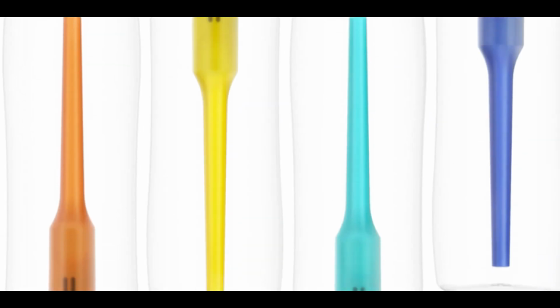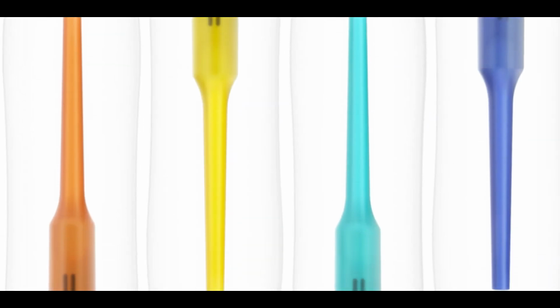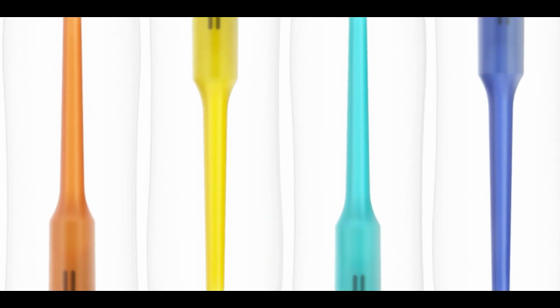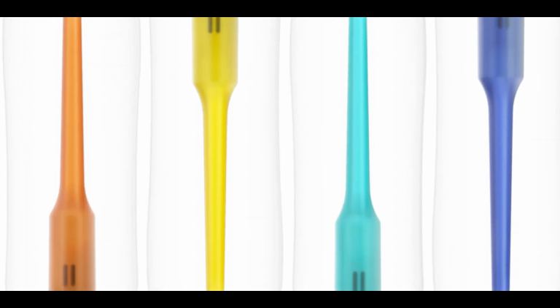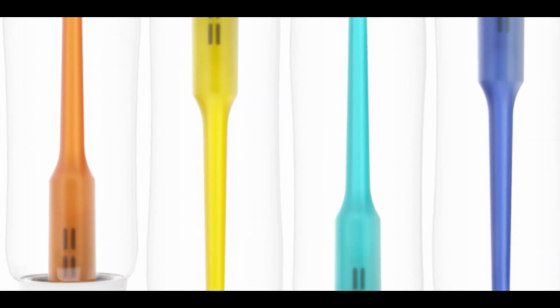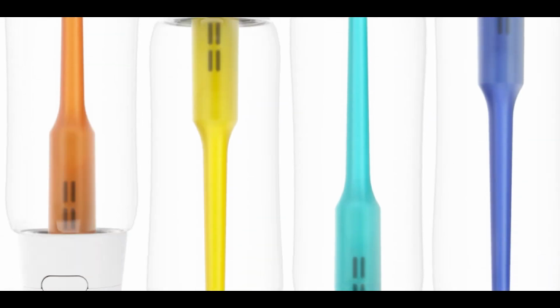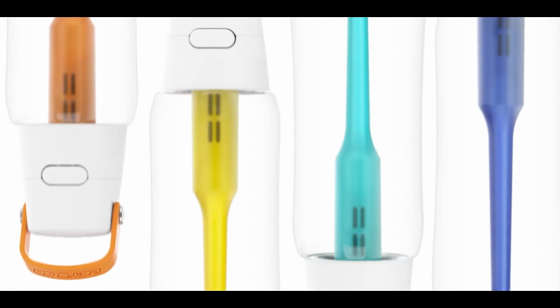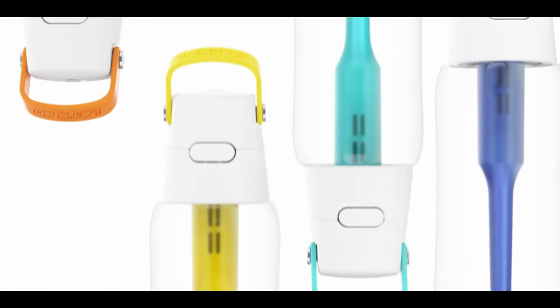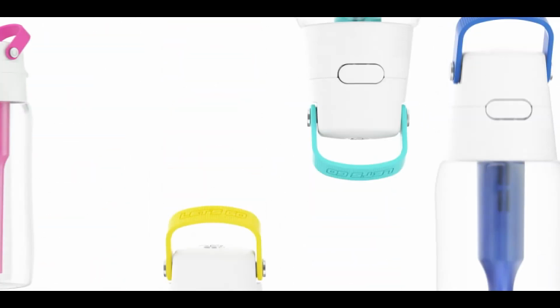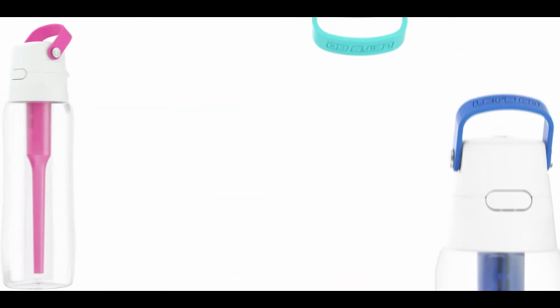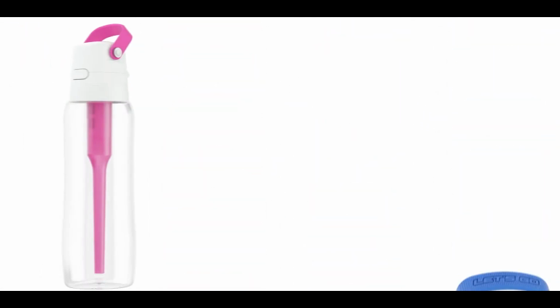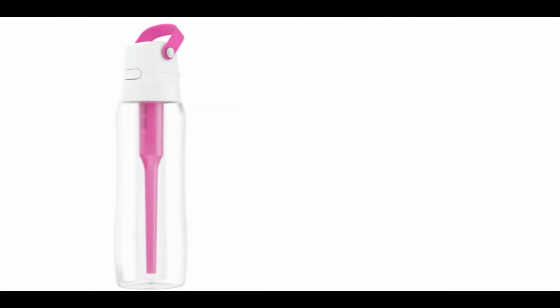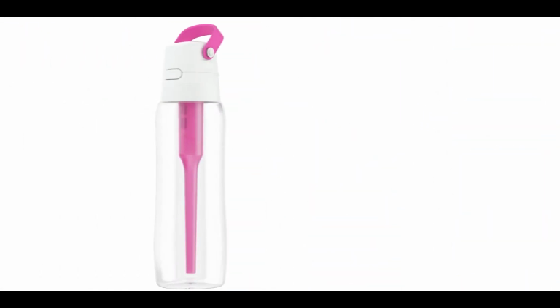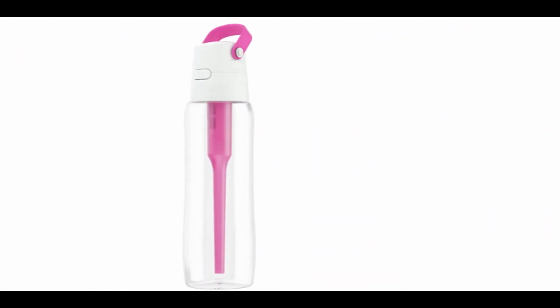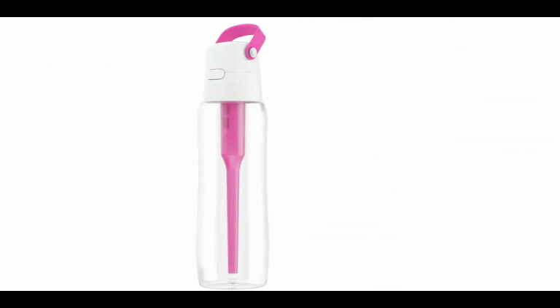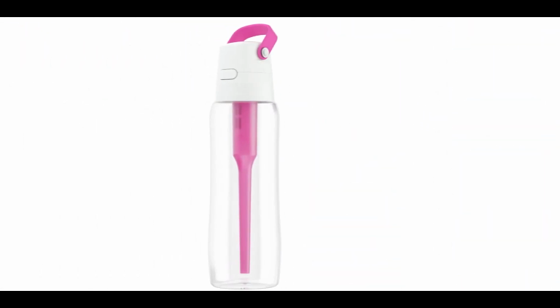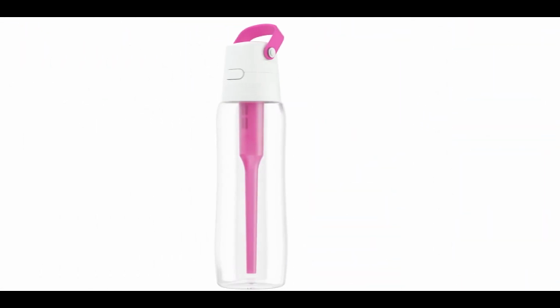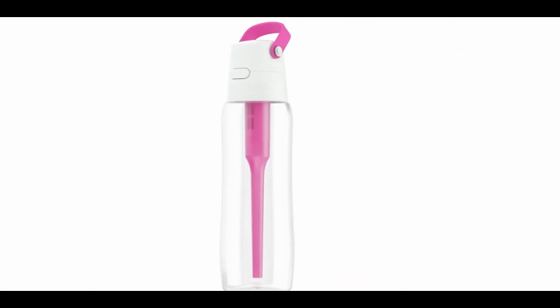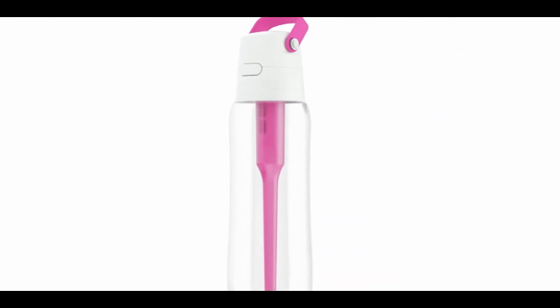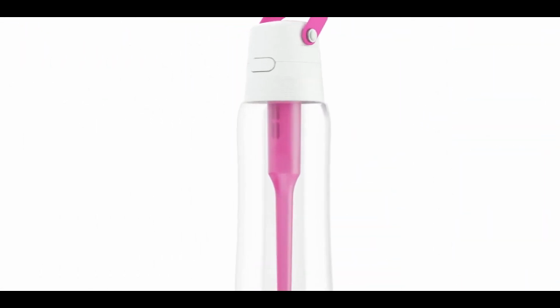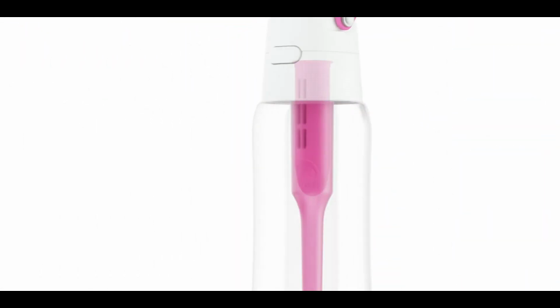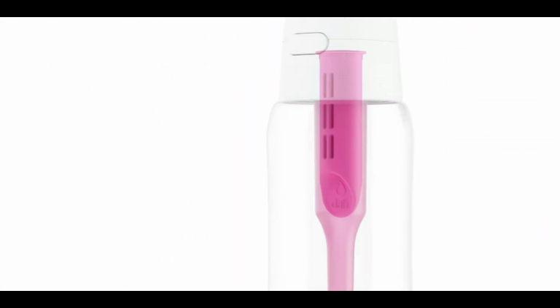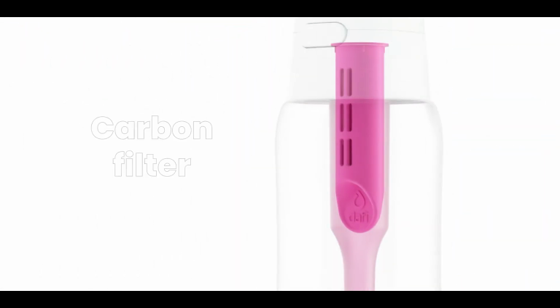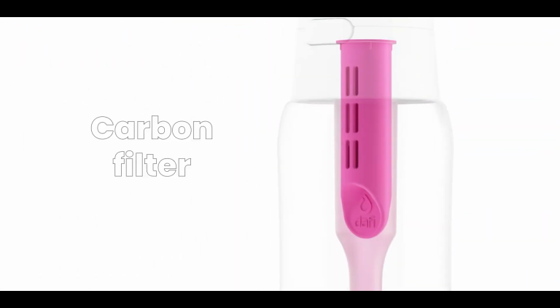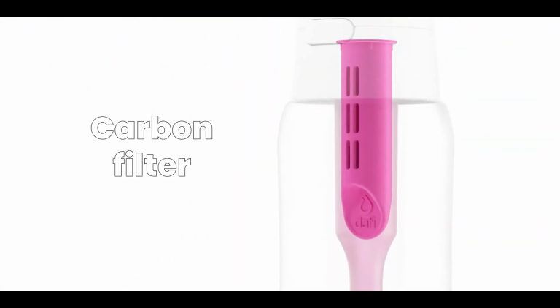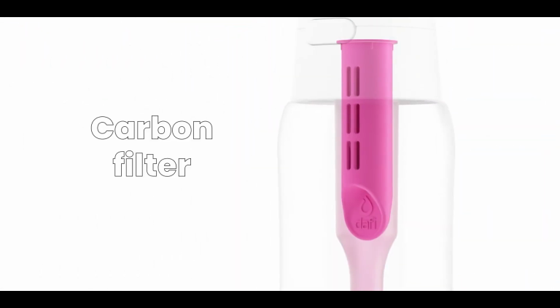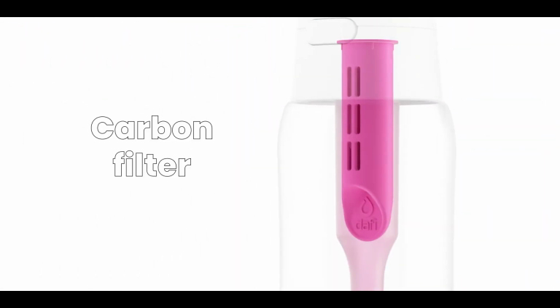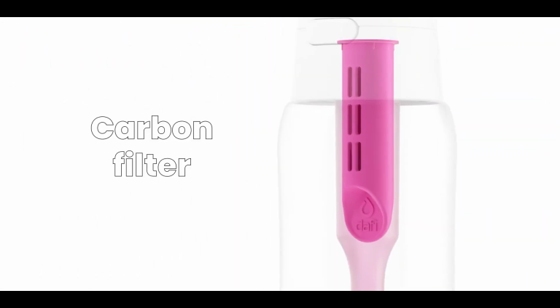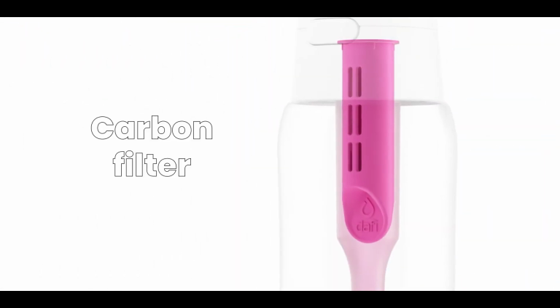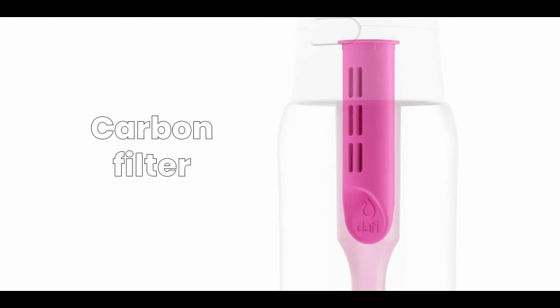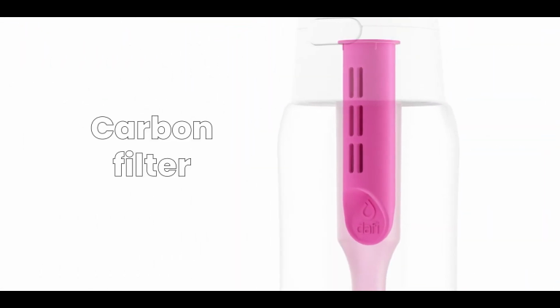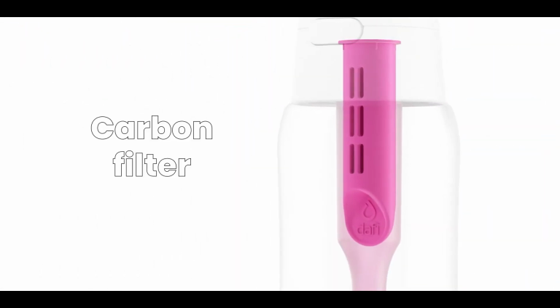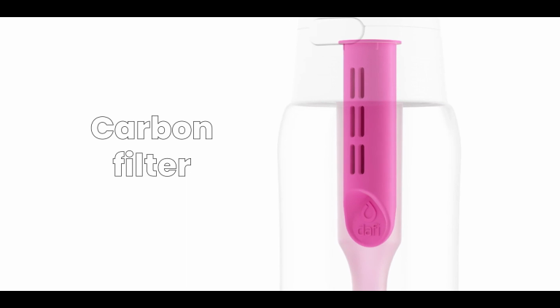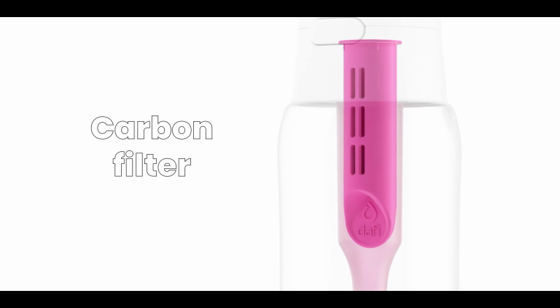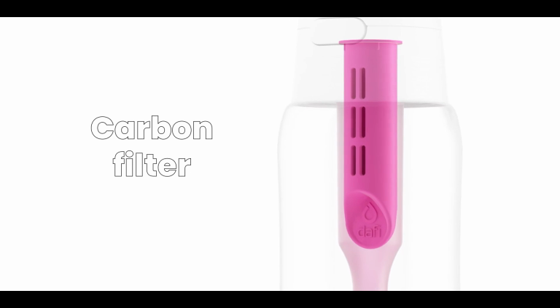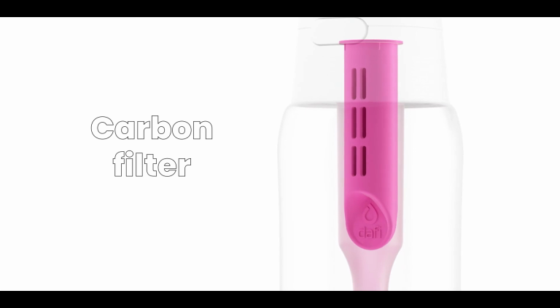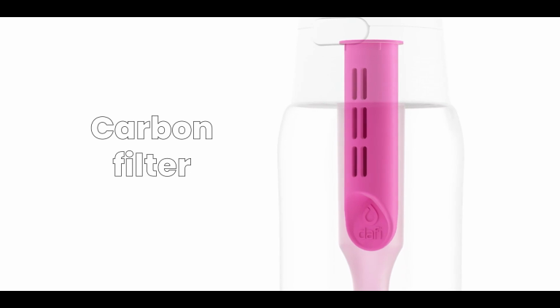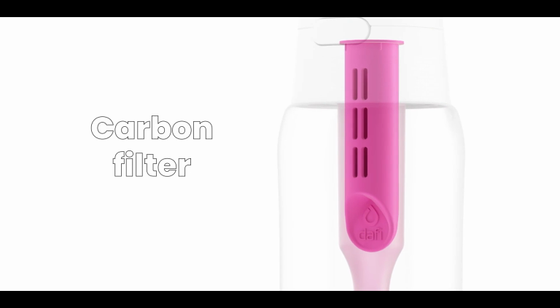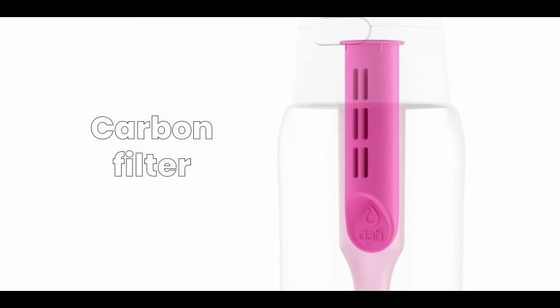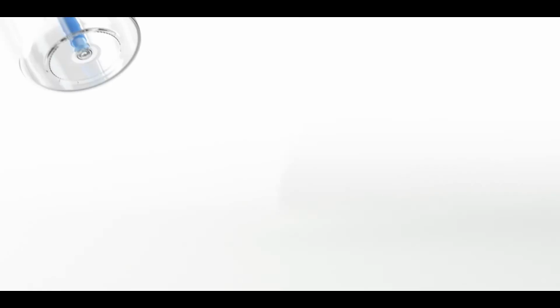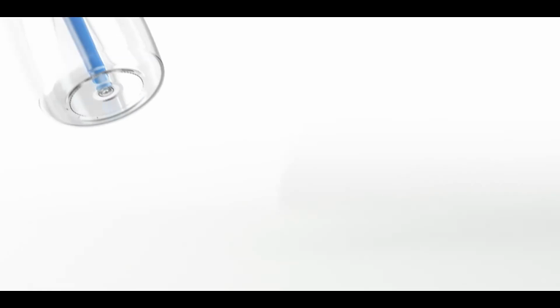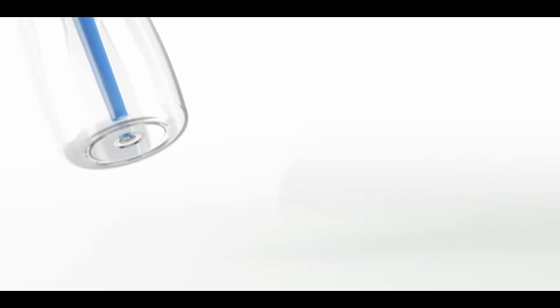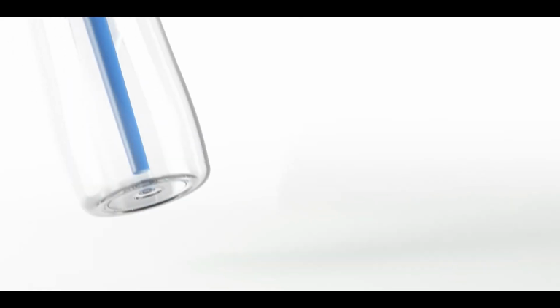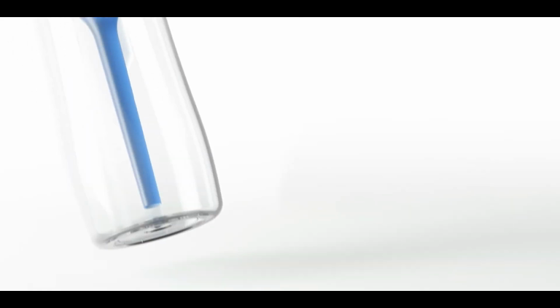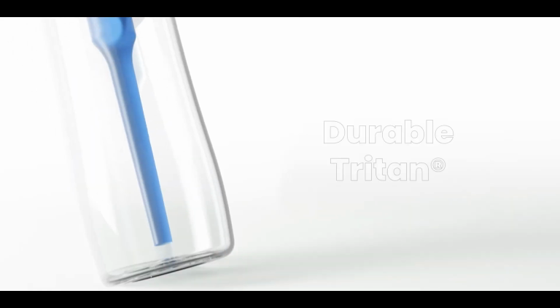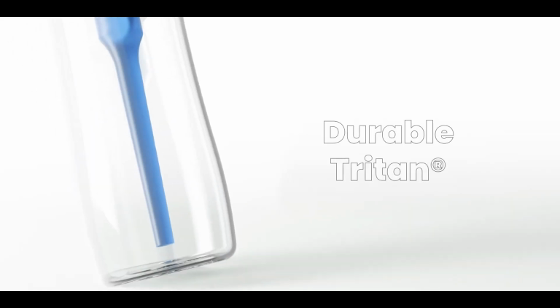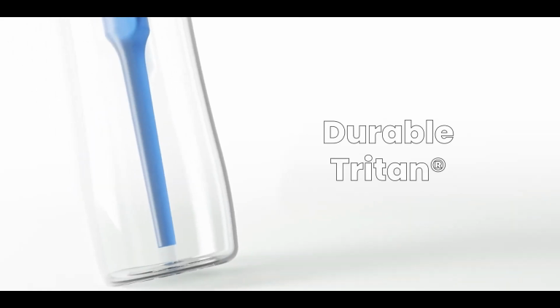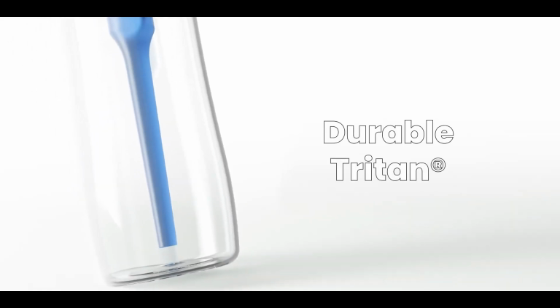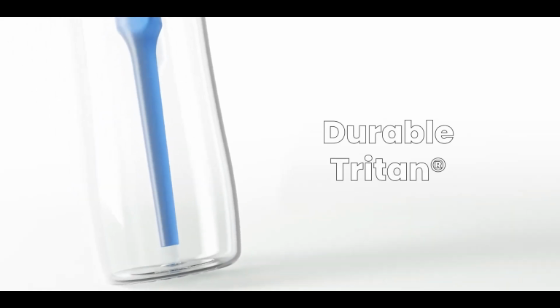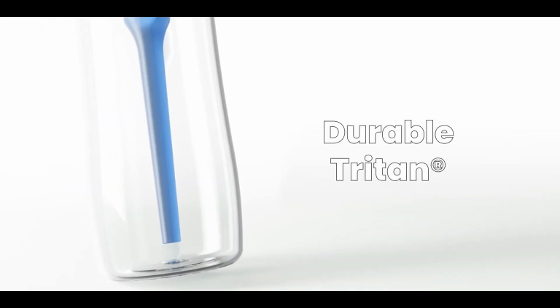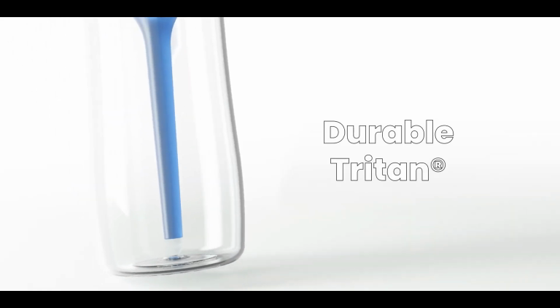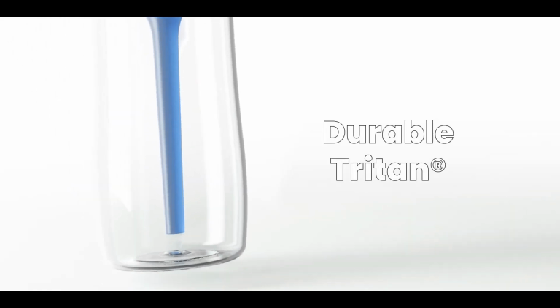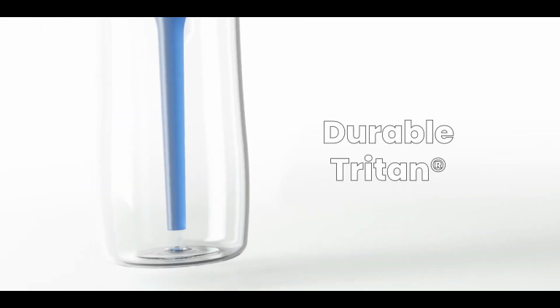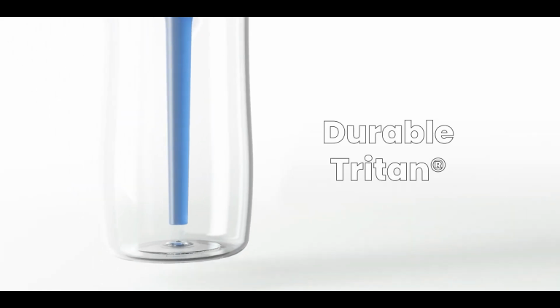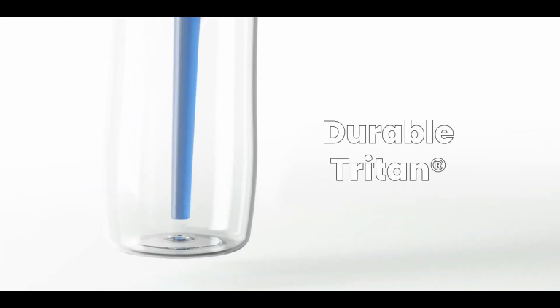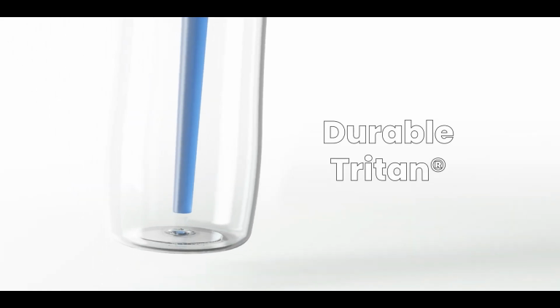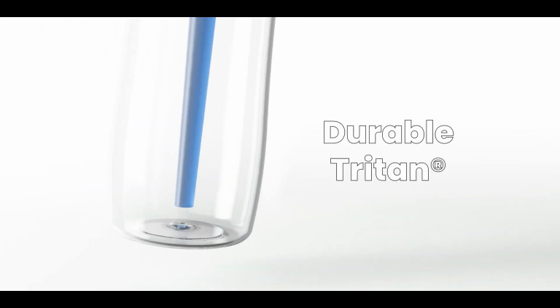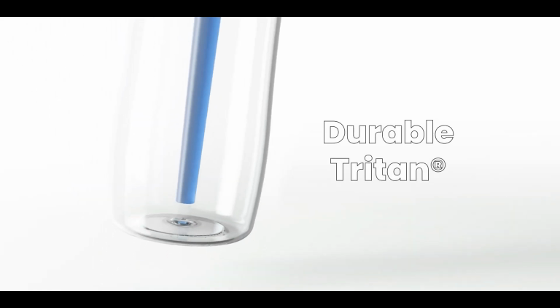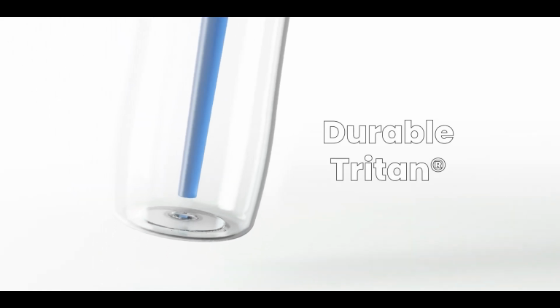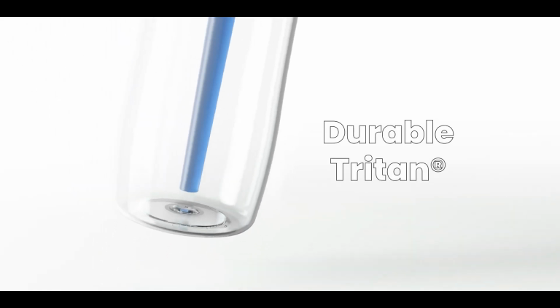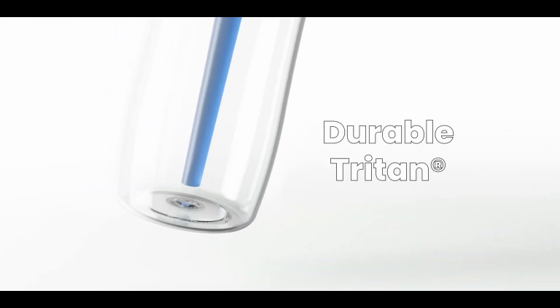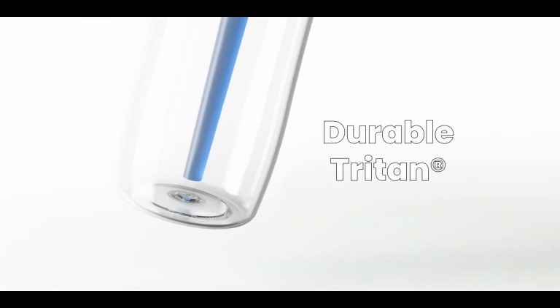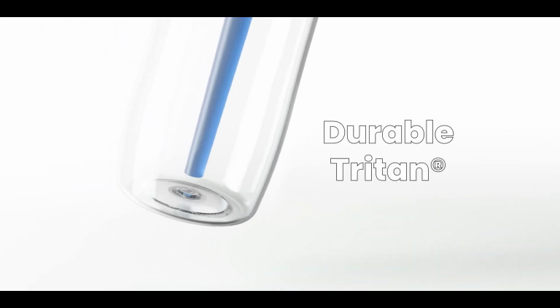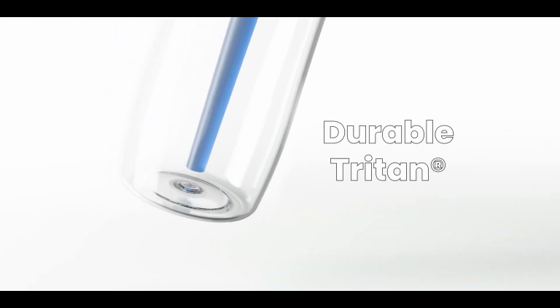A natural carbon filter will provide you with 150 liters of tasty water per month. Tritan guarantees extreme durability.